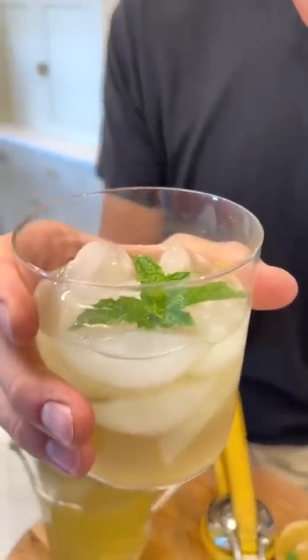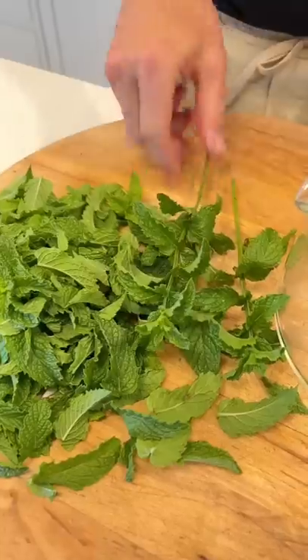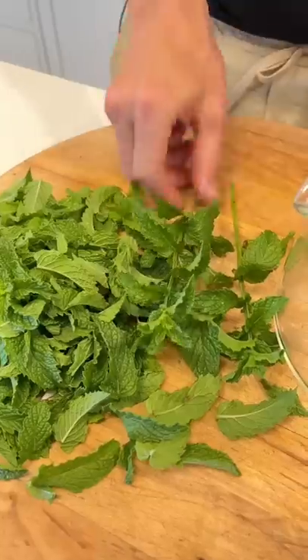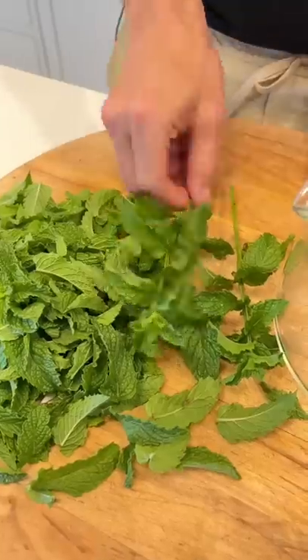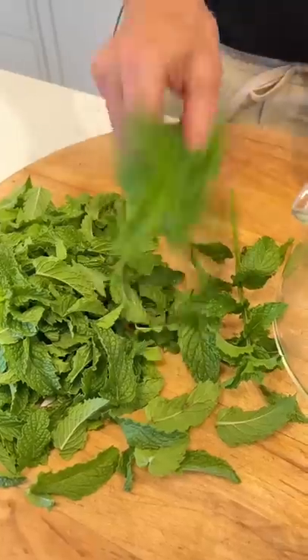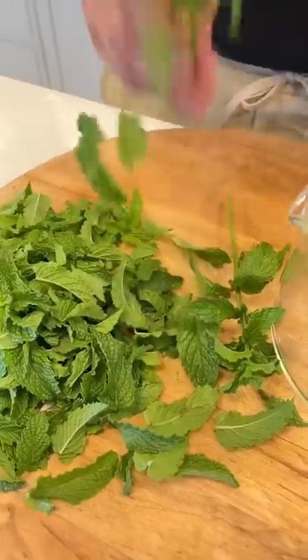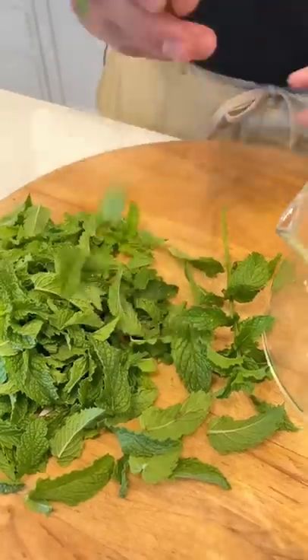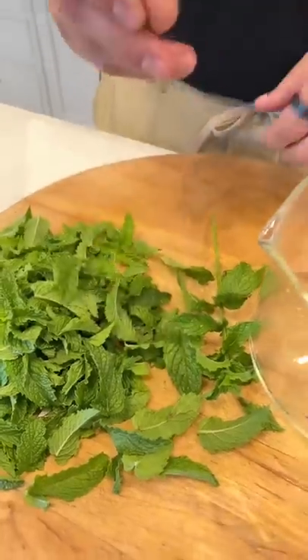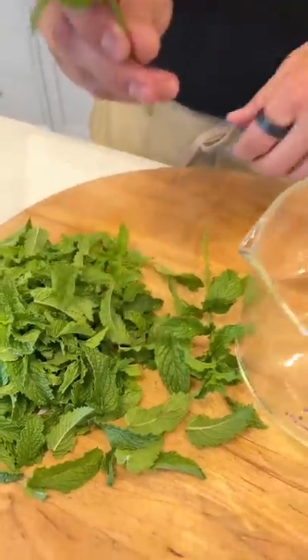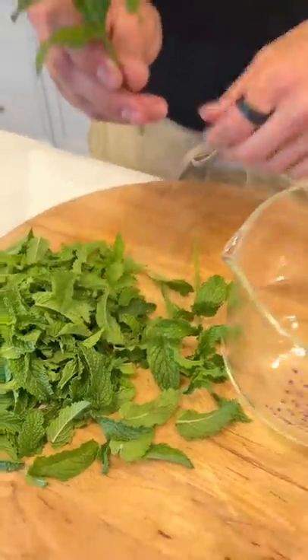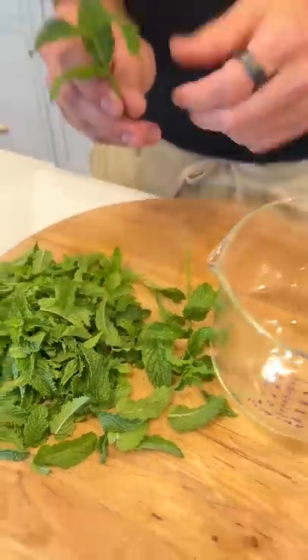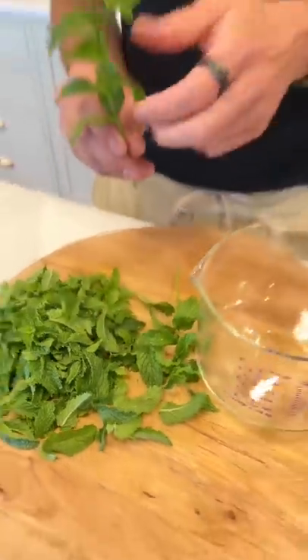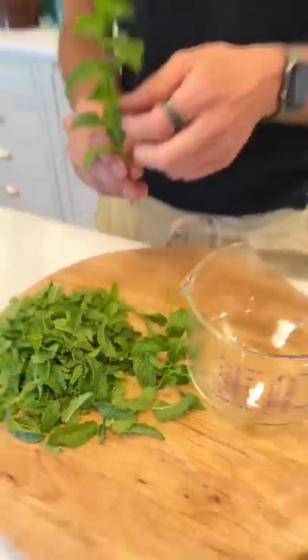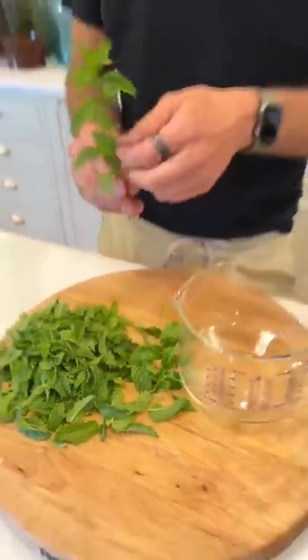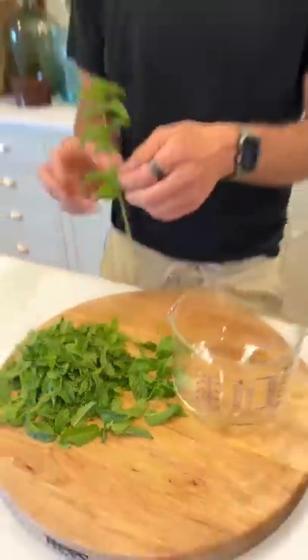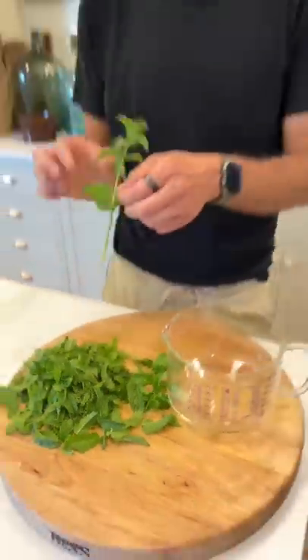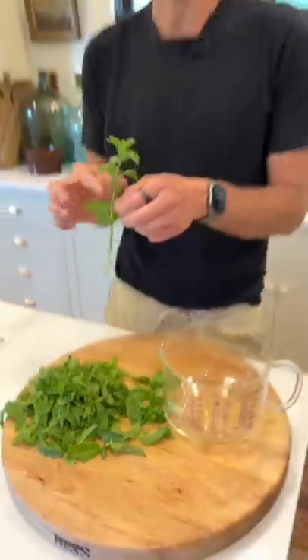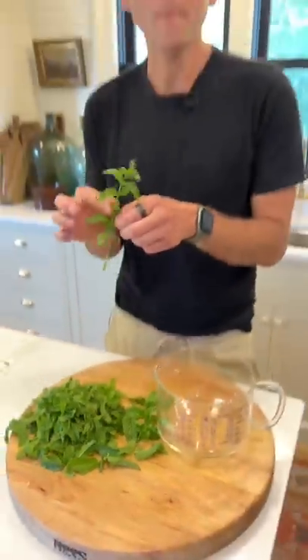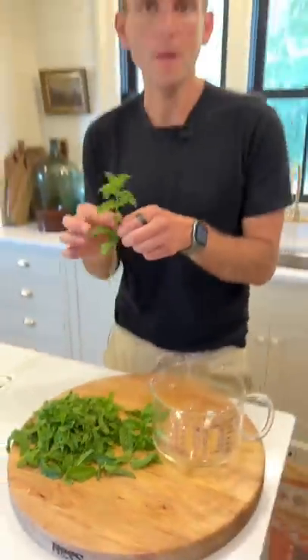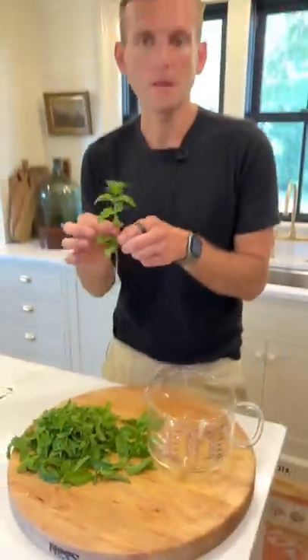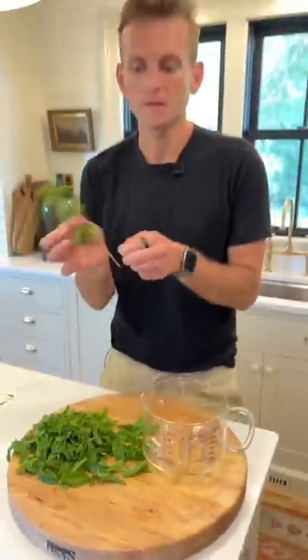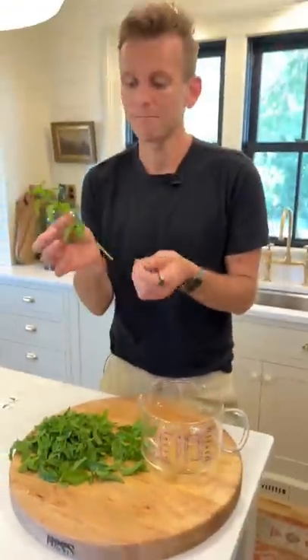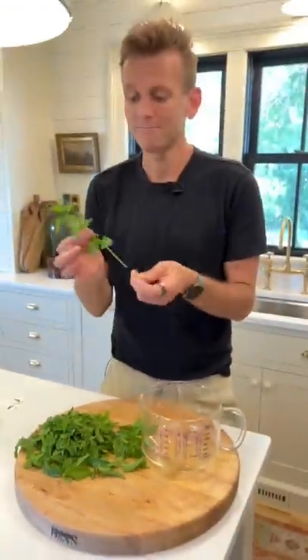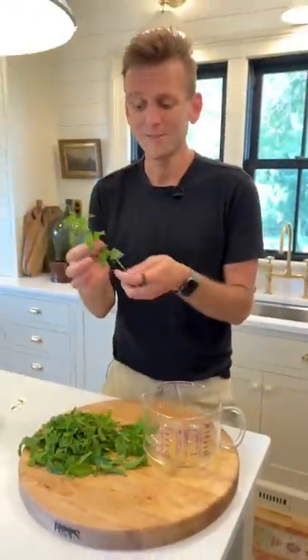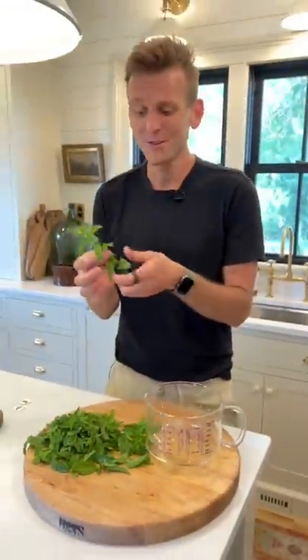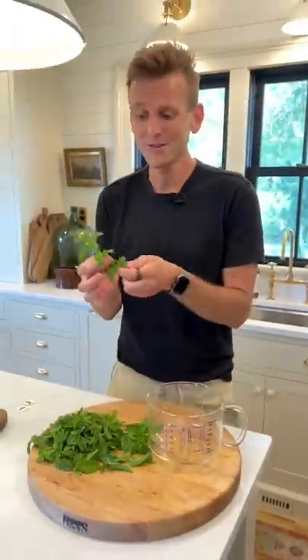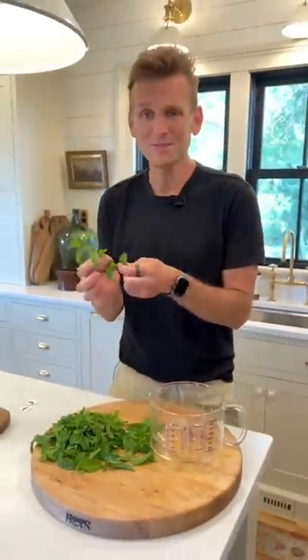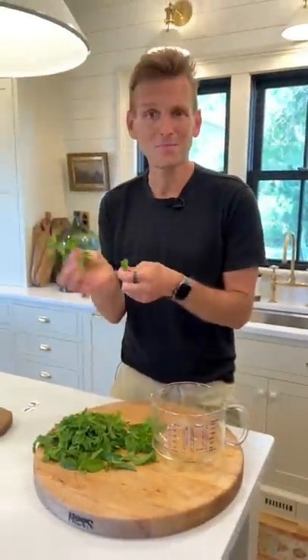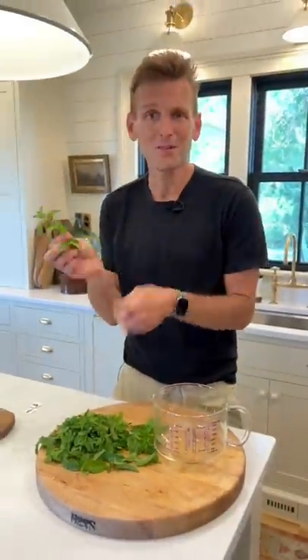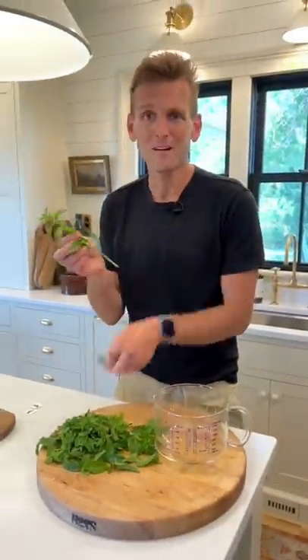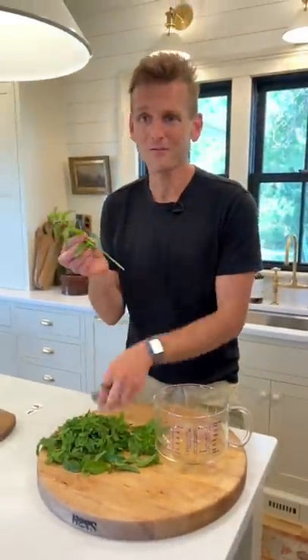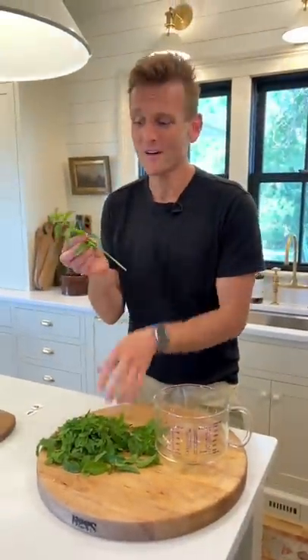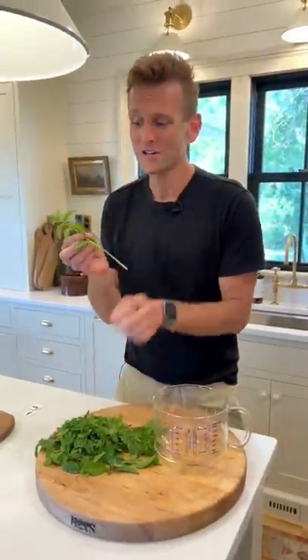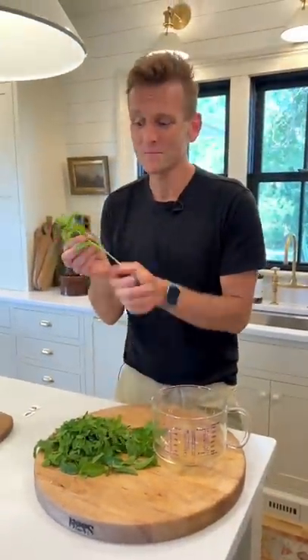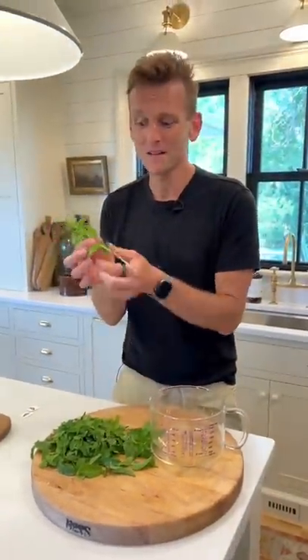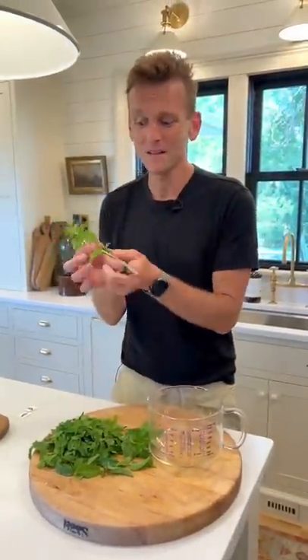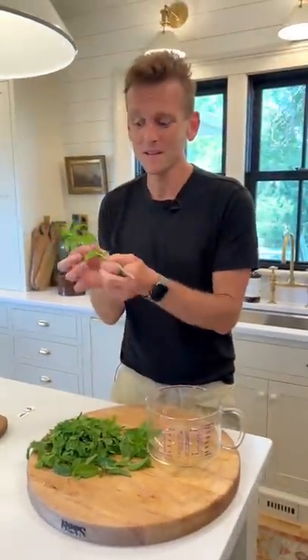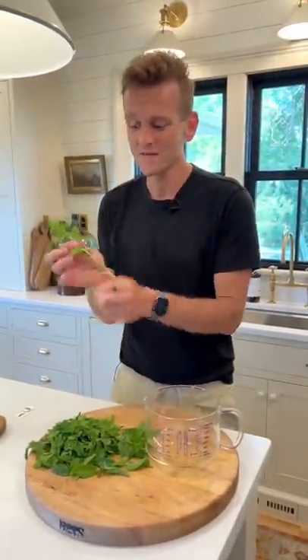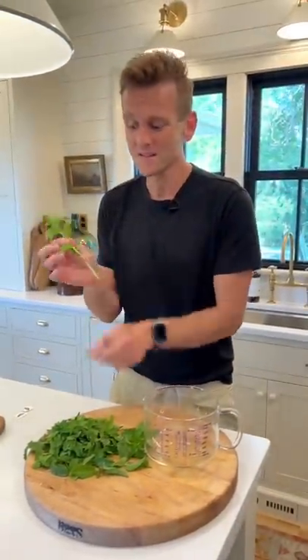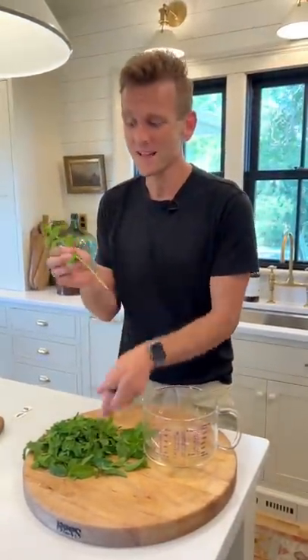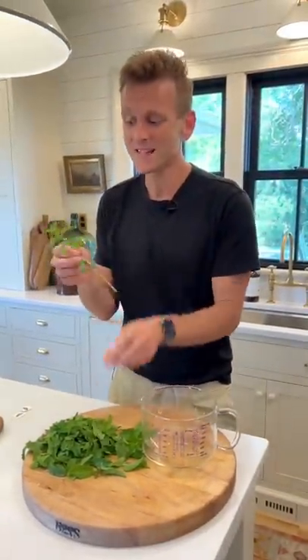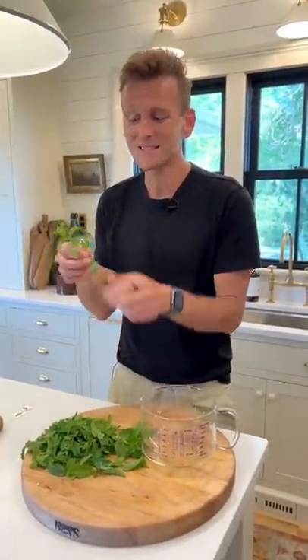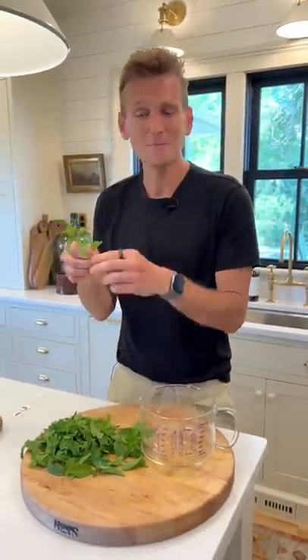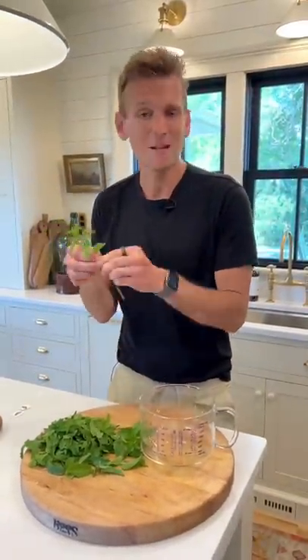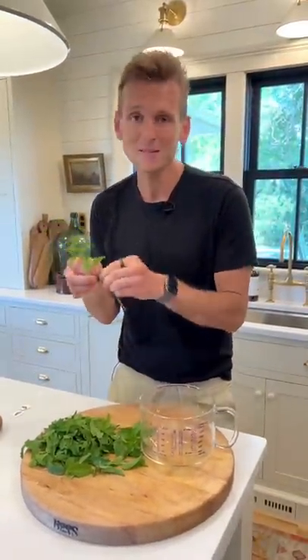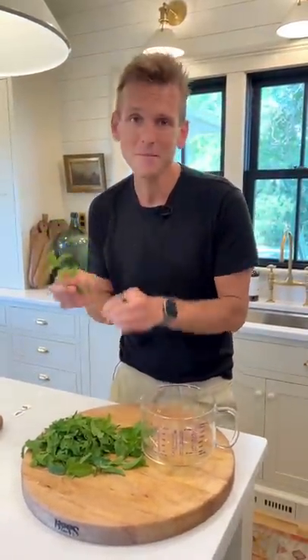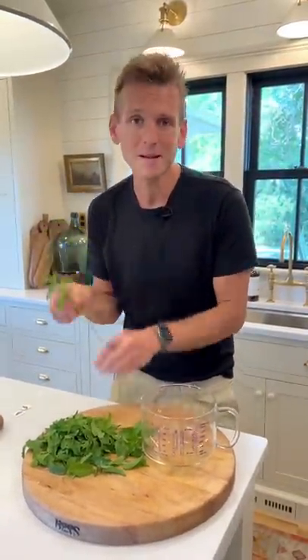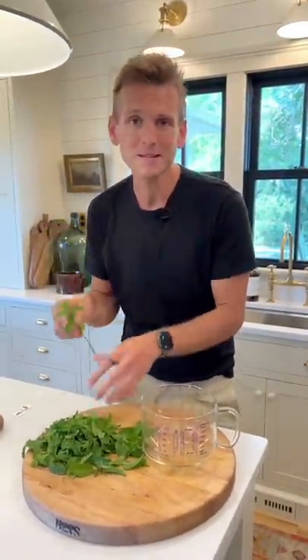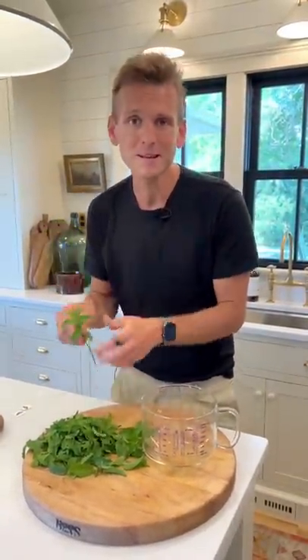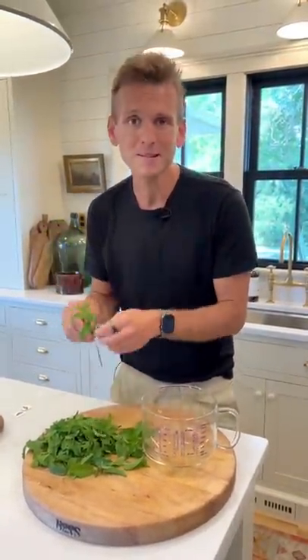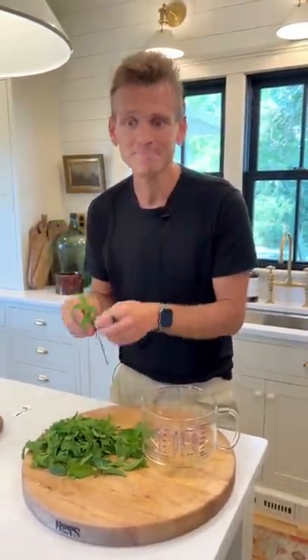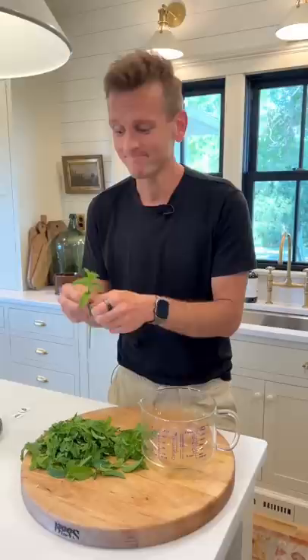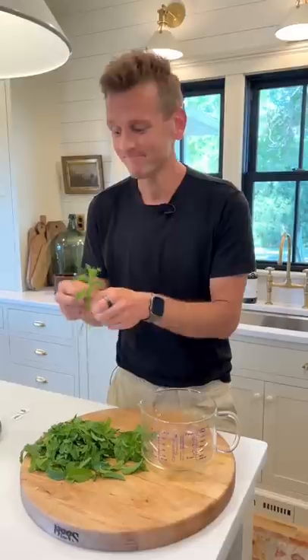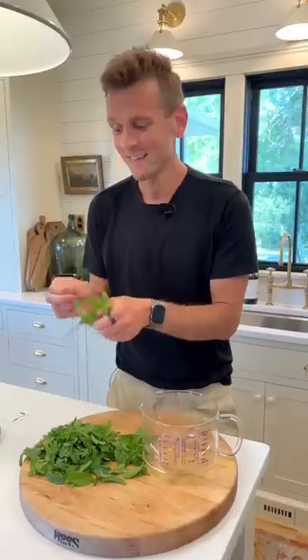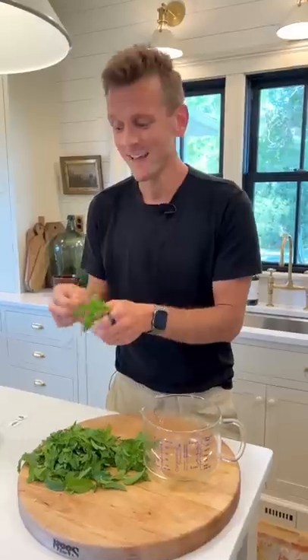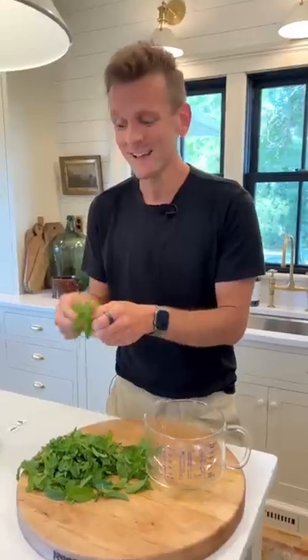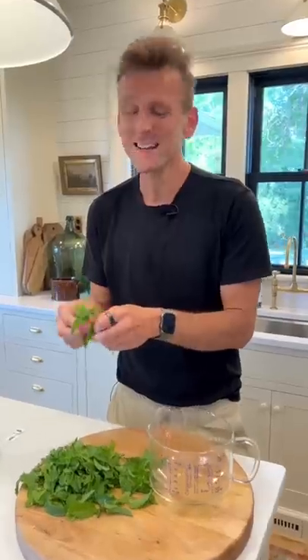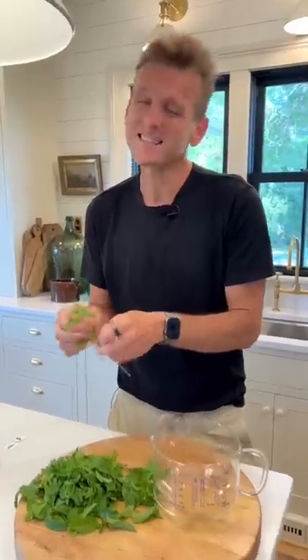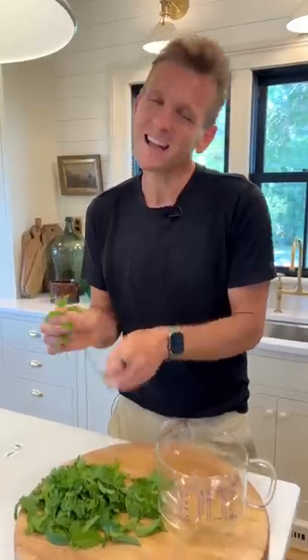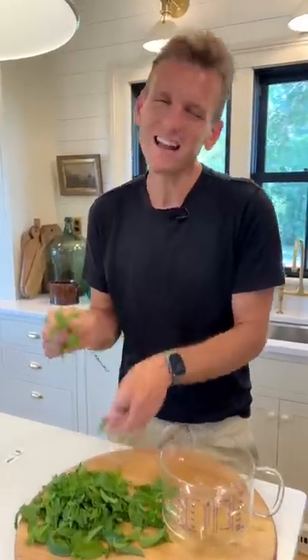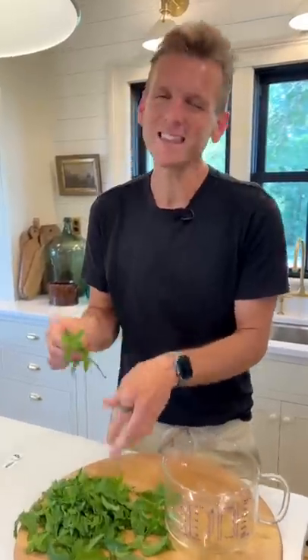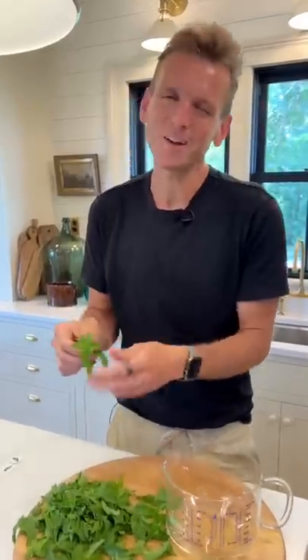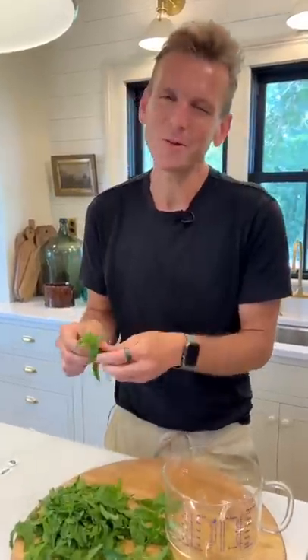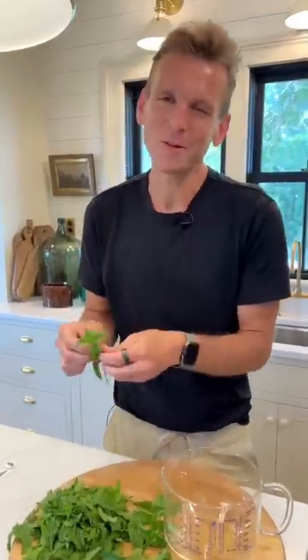Start by pulling off the leaves of your mint. You can just pull off fresh mint leaves. It smells amazing and it's kind of therapeutic.